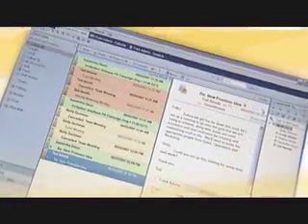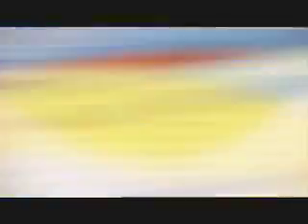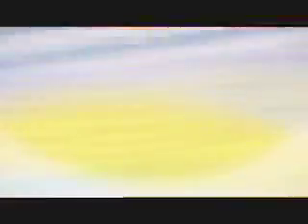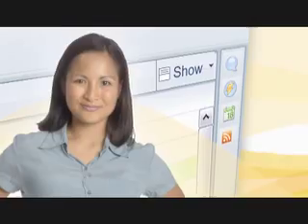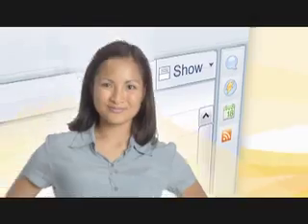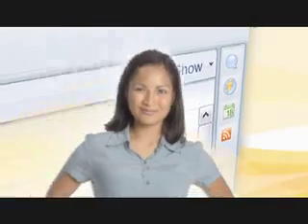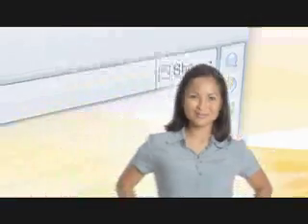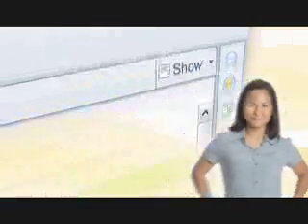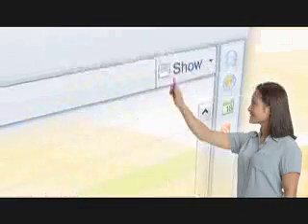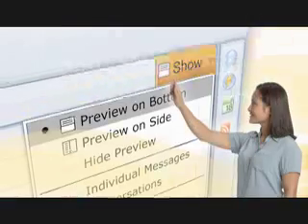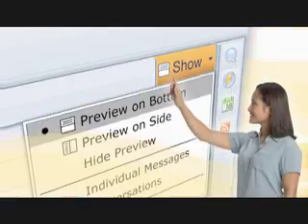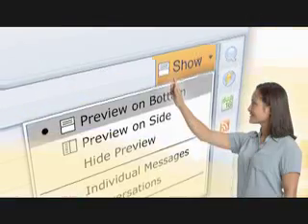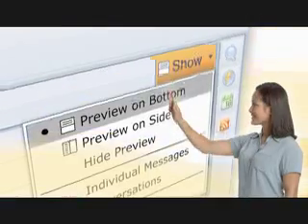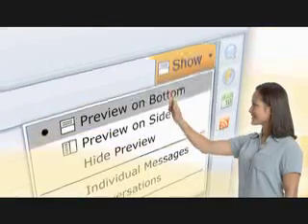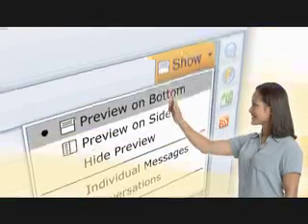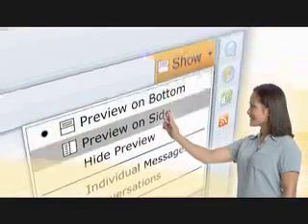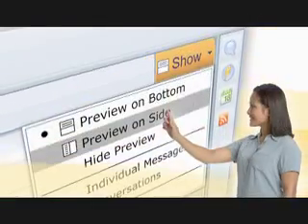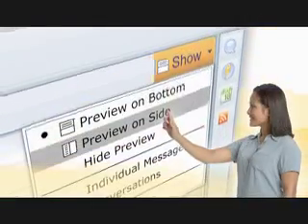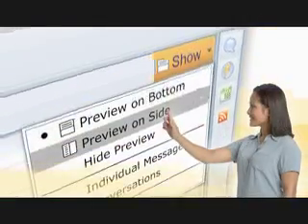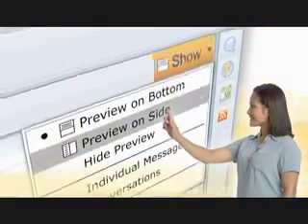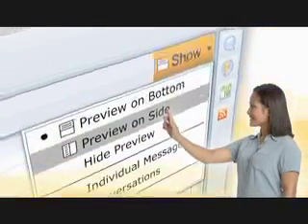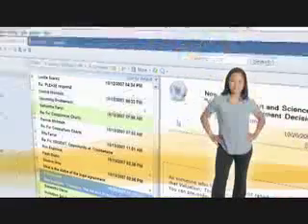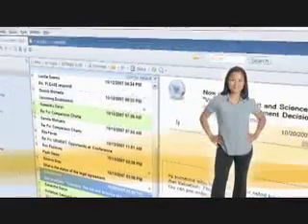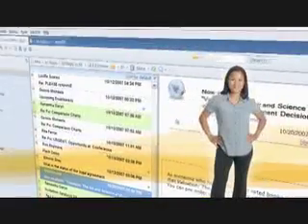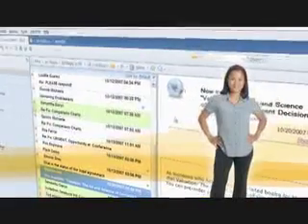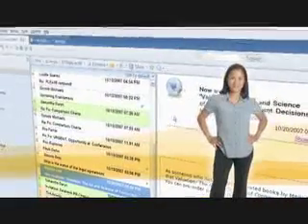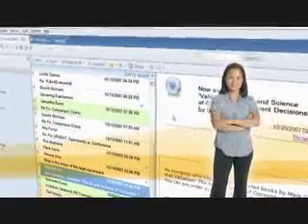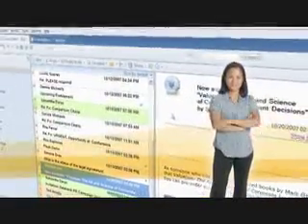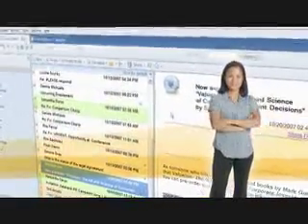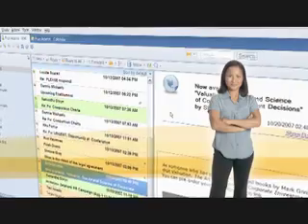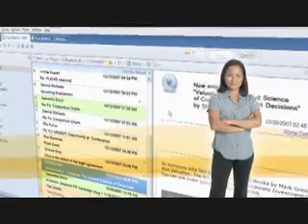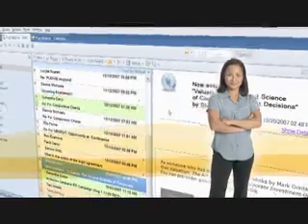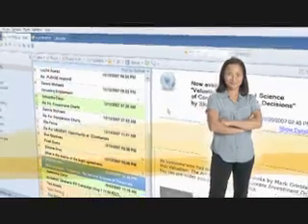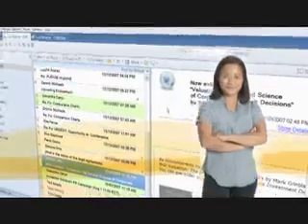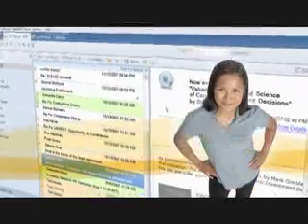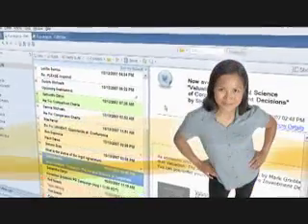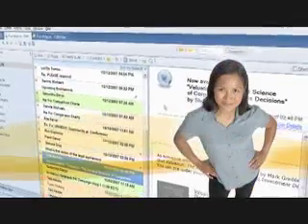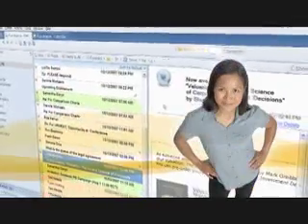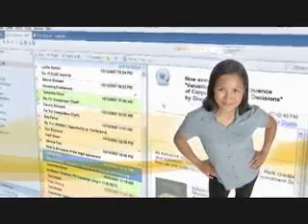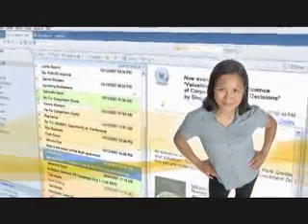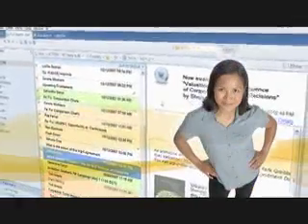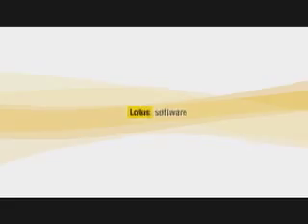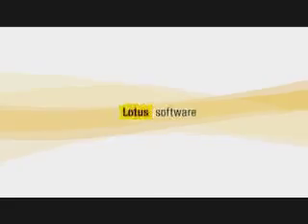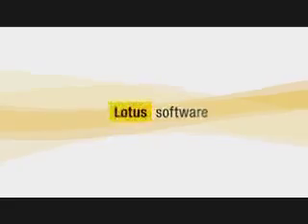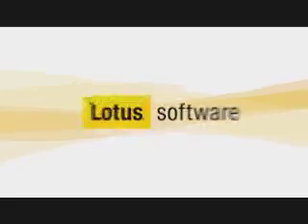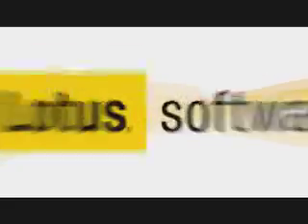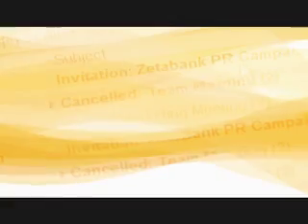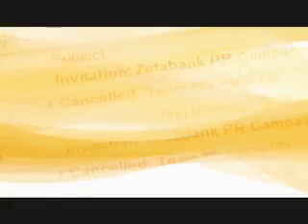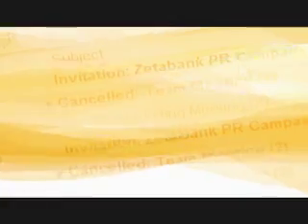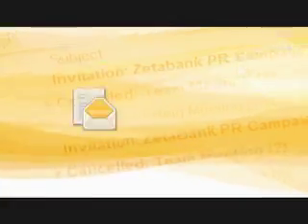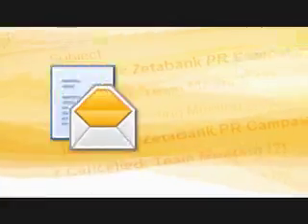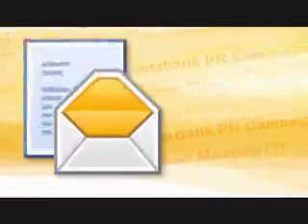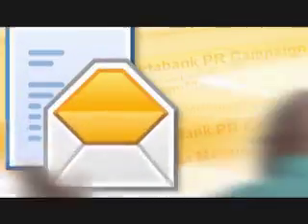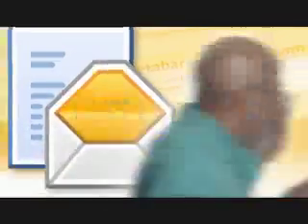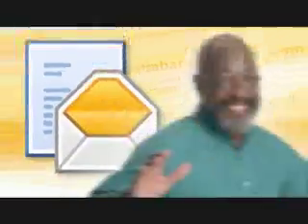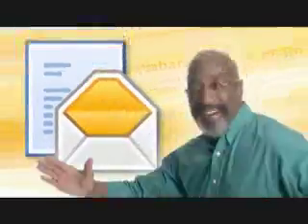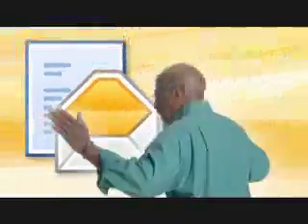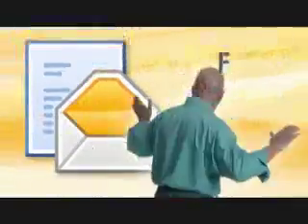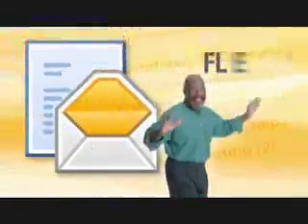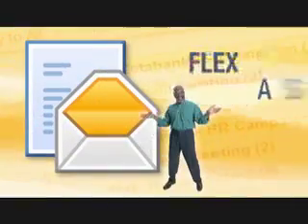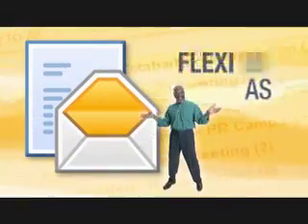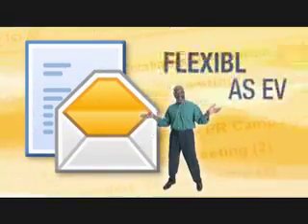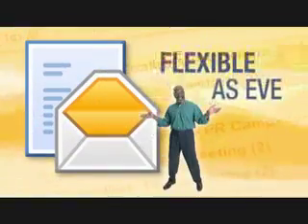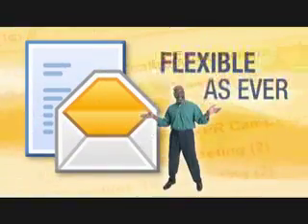Let's get started. Customize your views and work the way you want. I want to work this way. How about like this? There is some flexibility here.